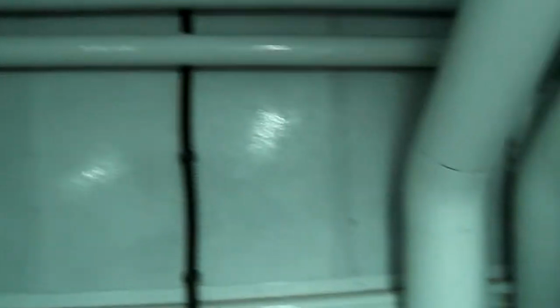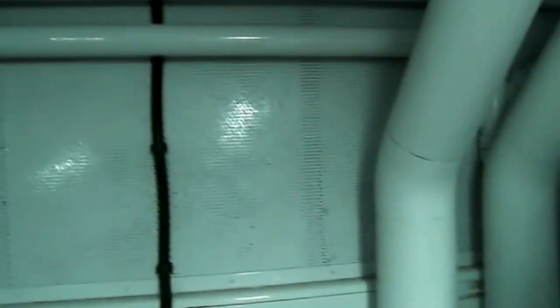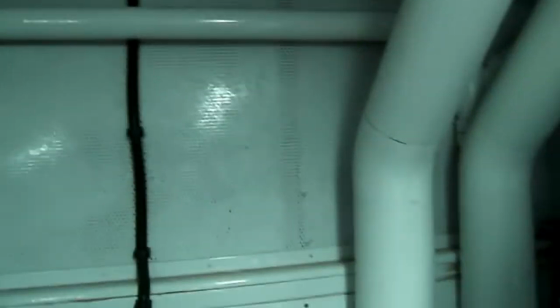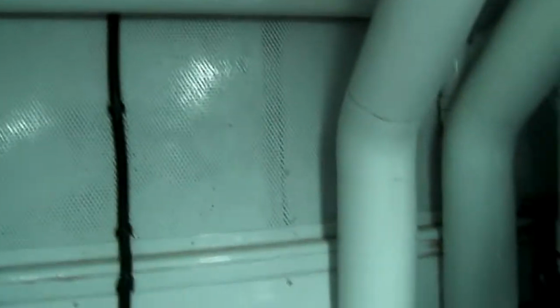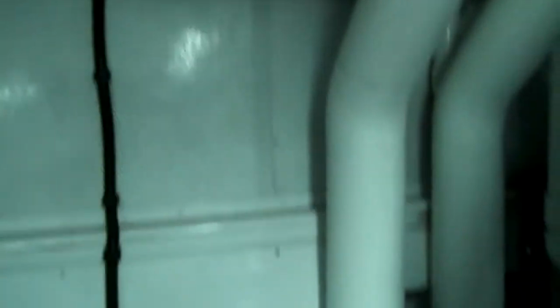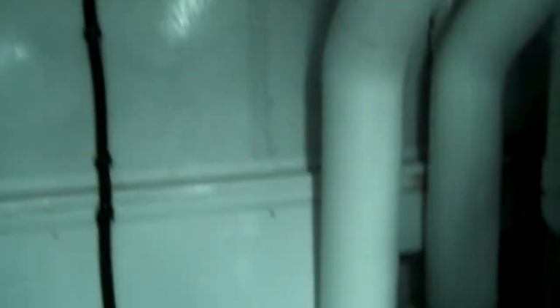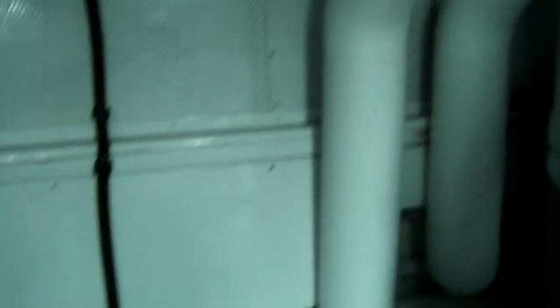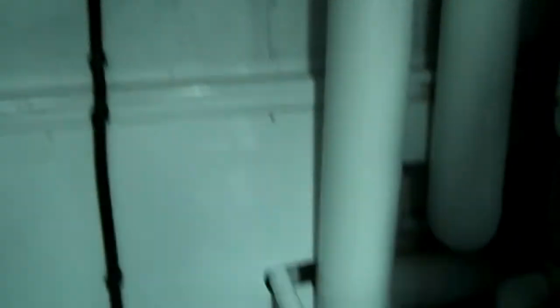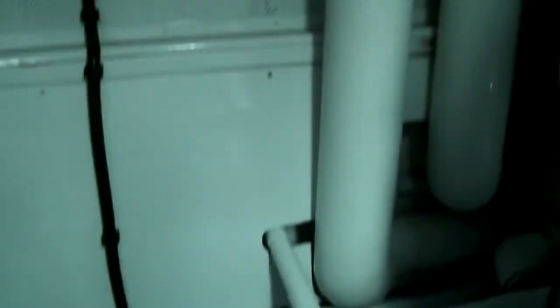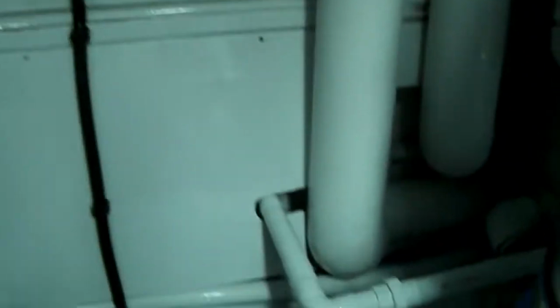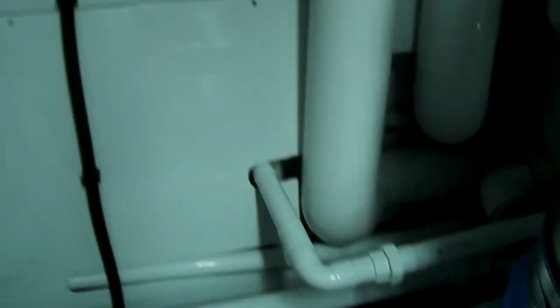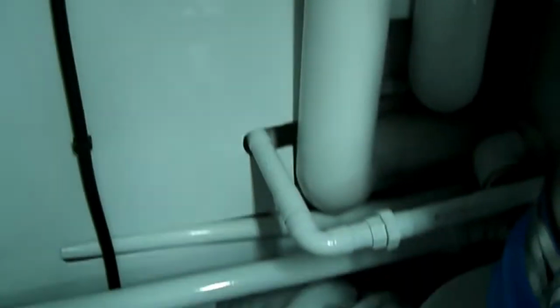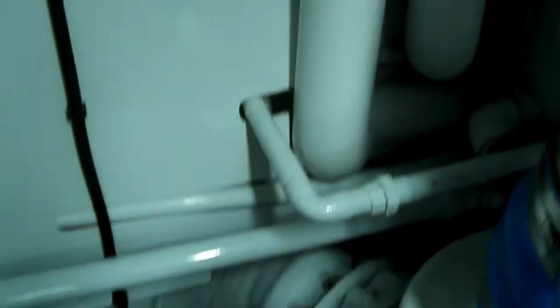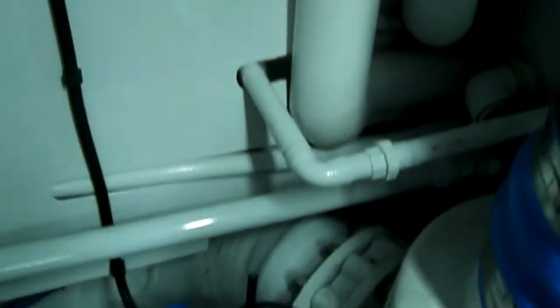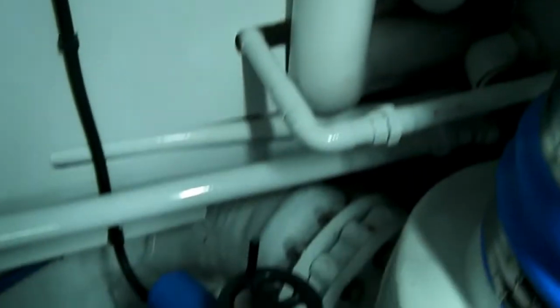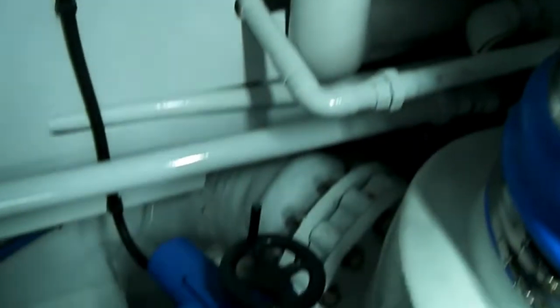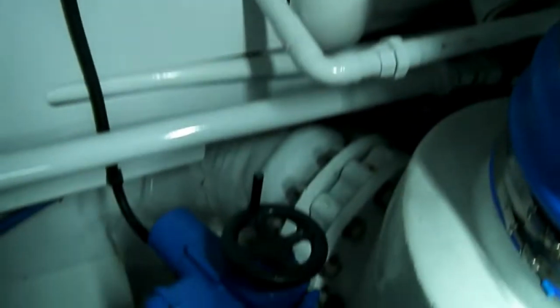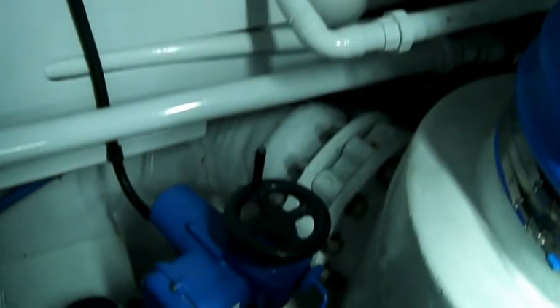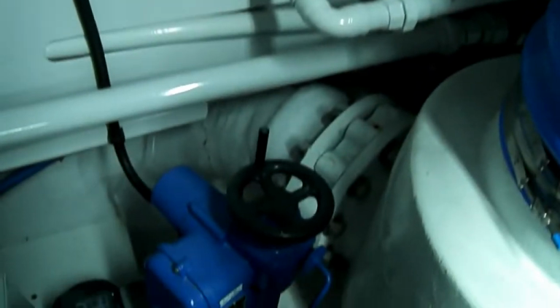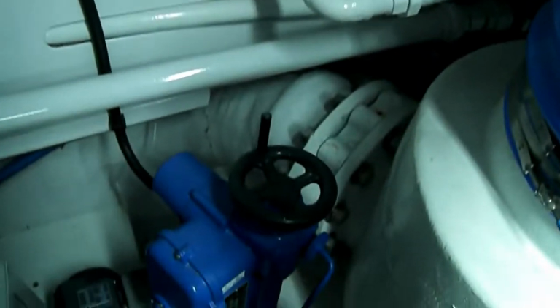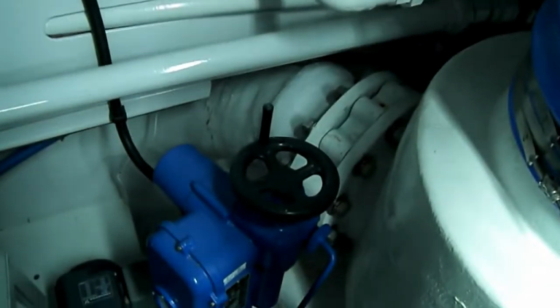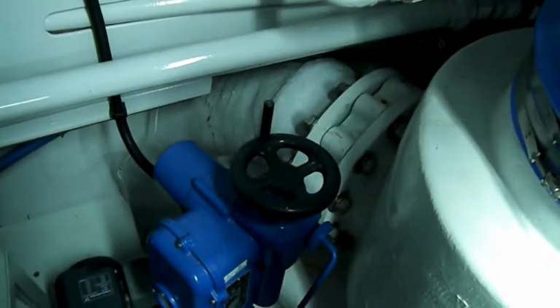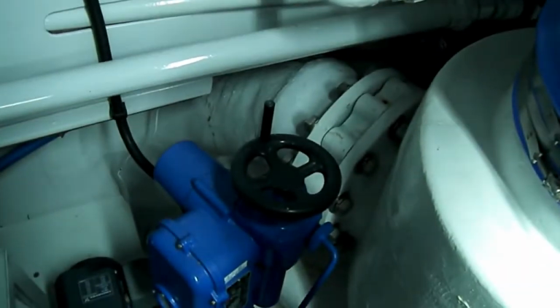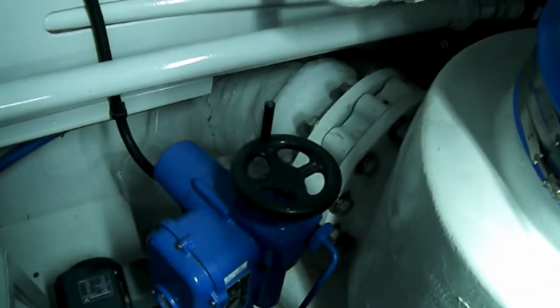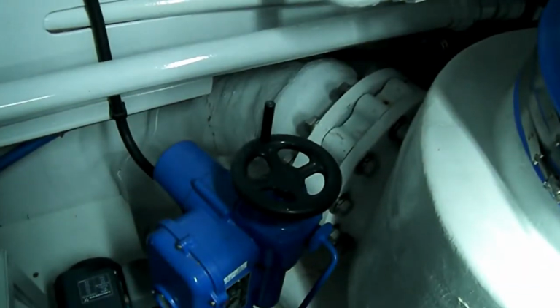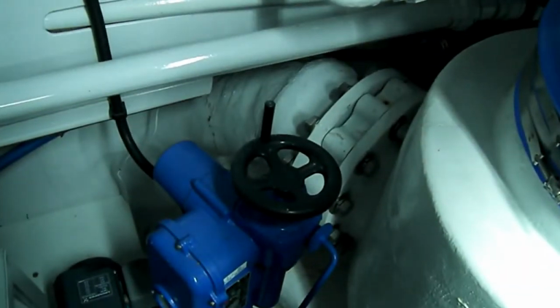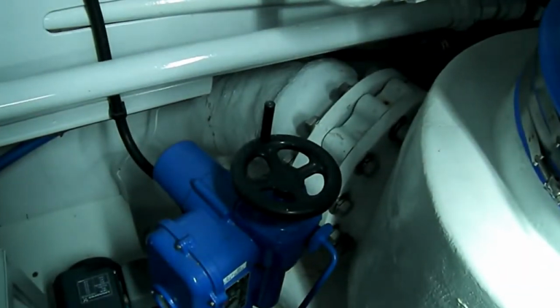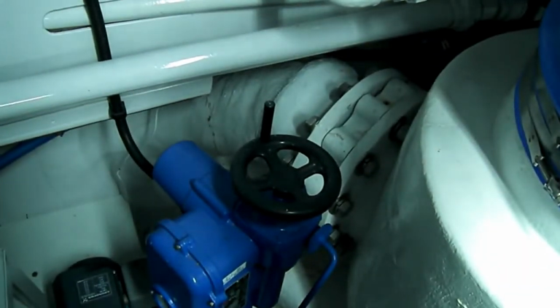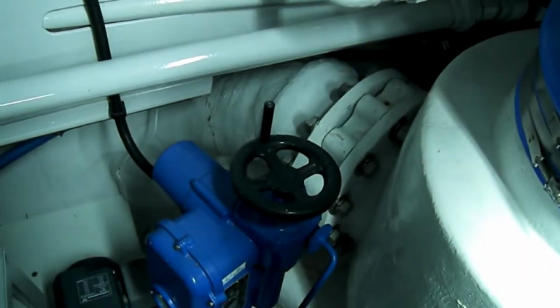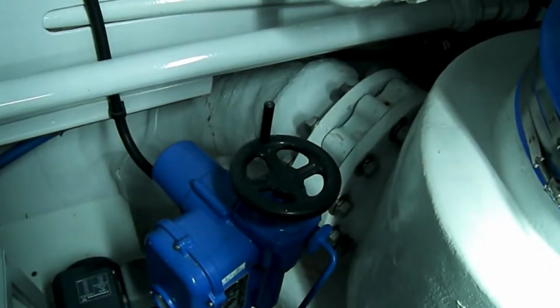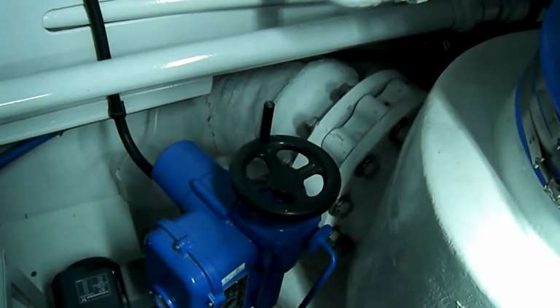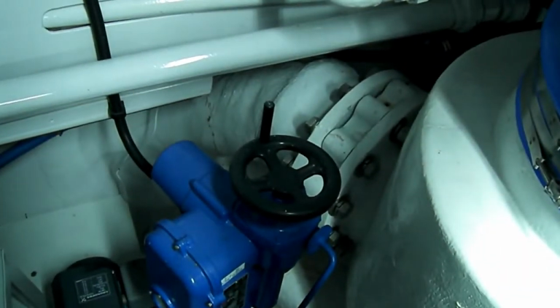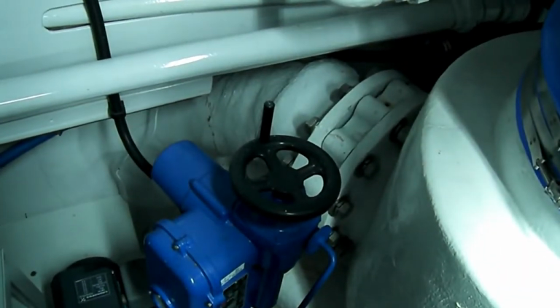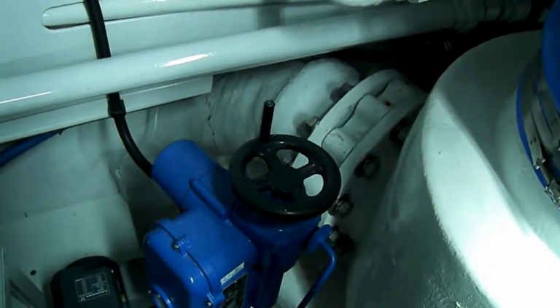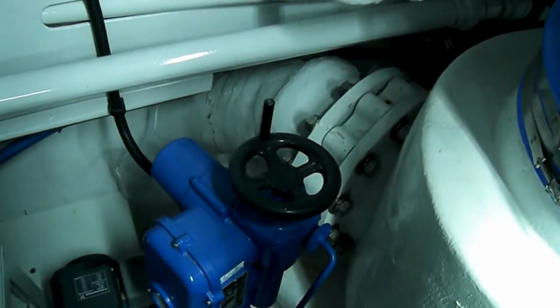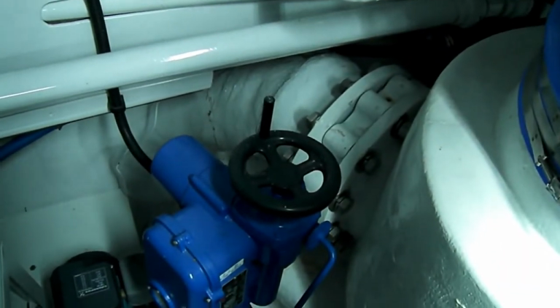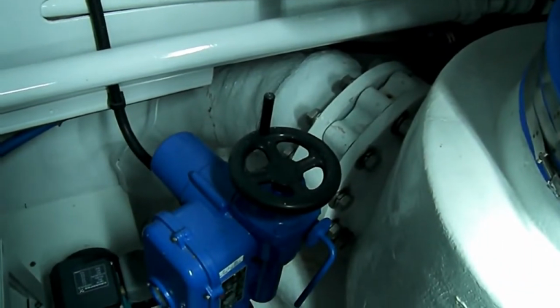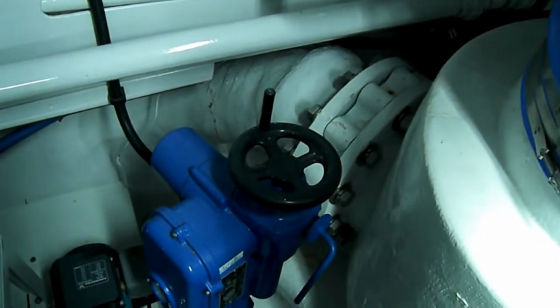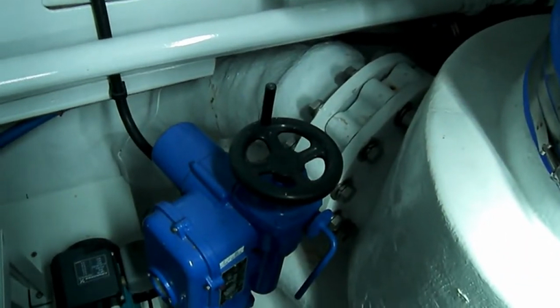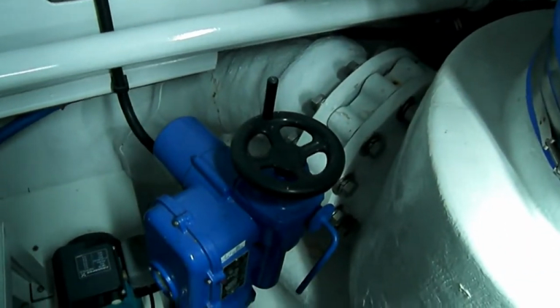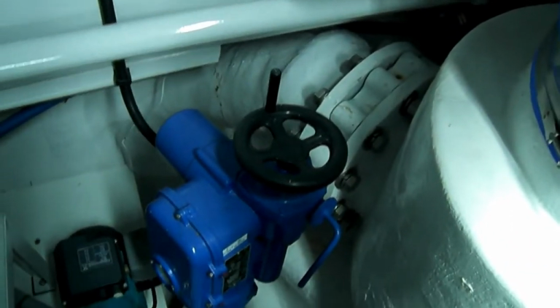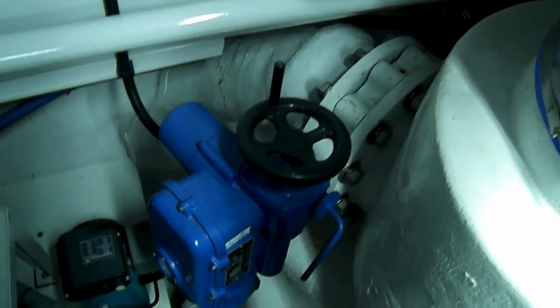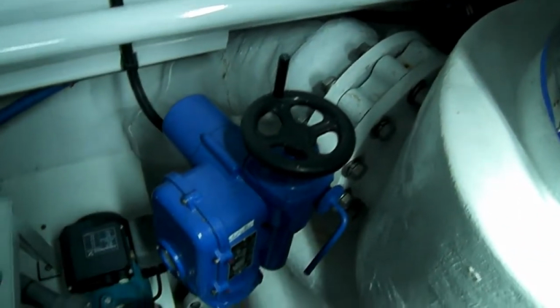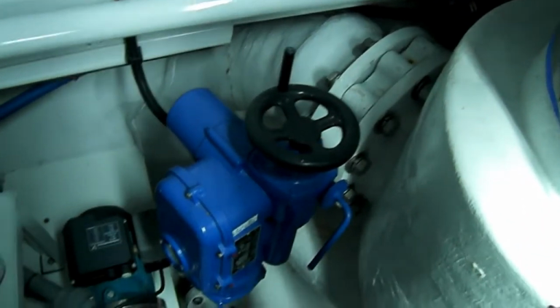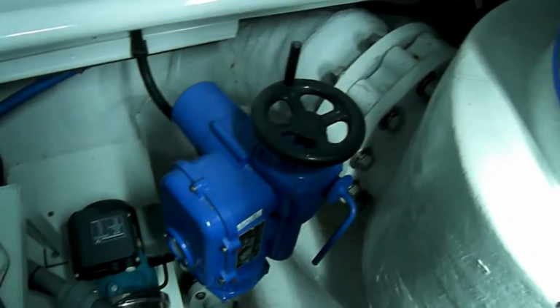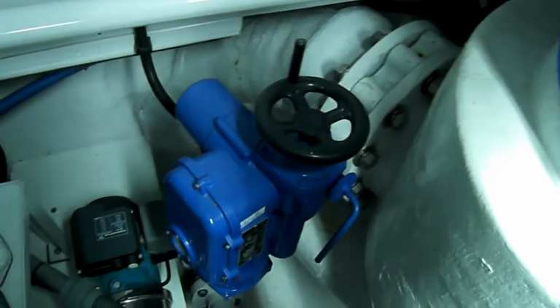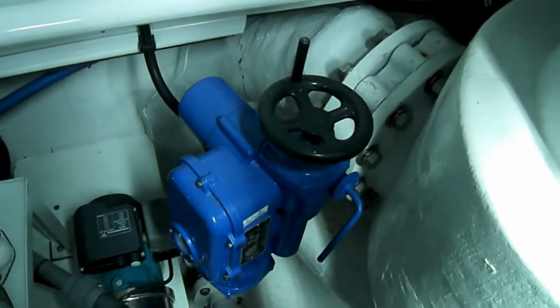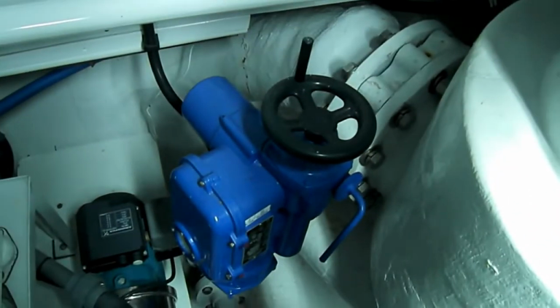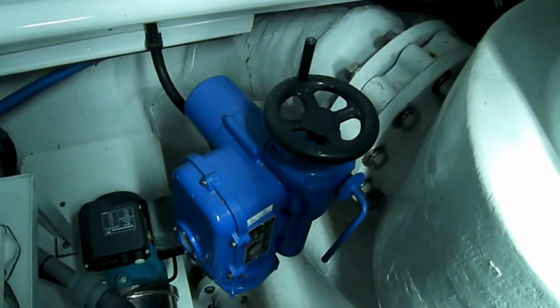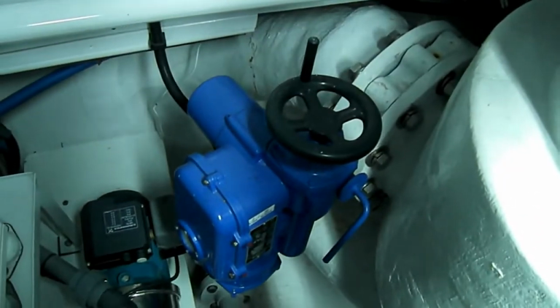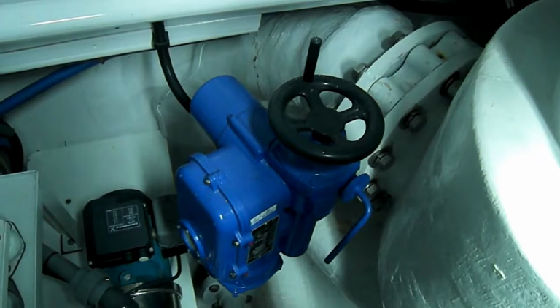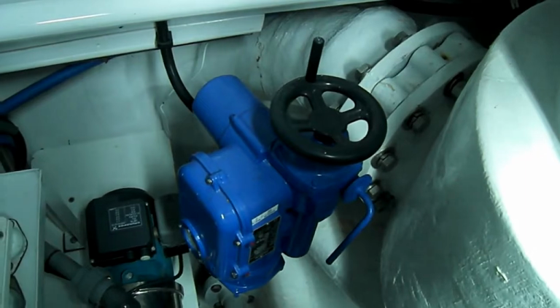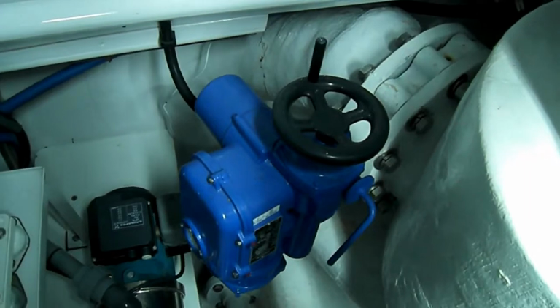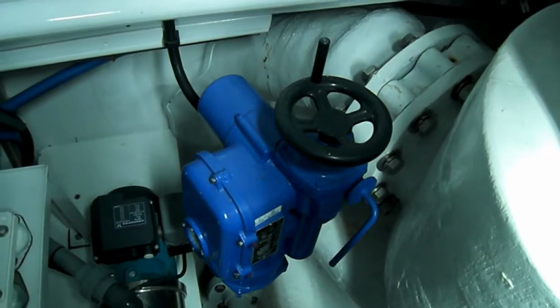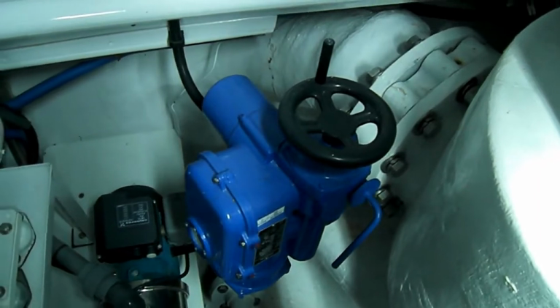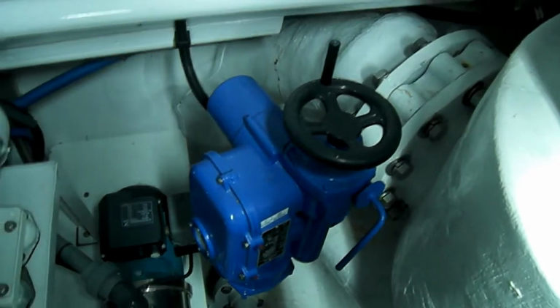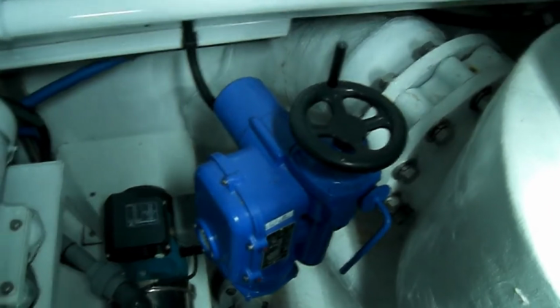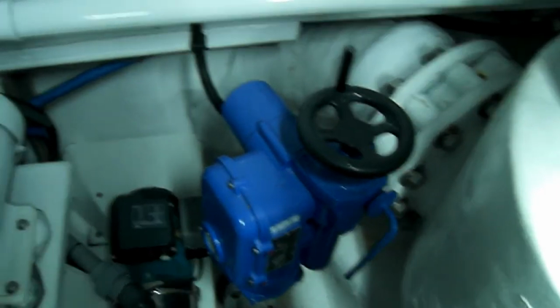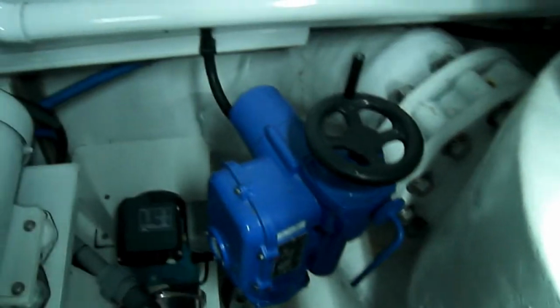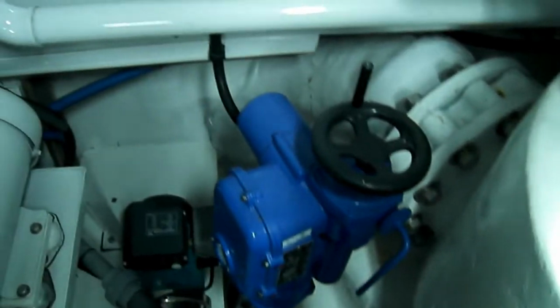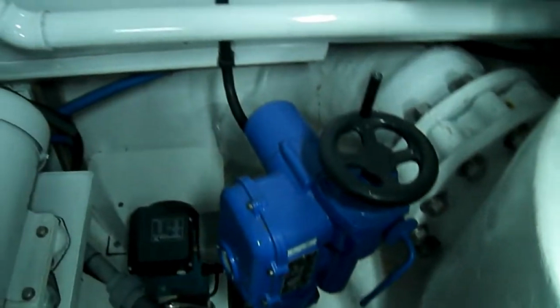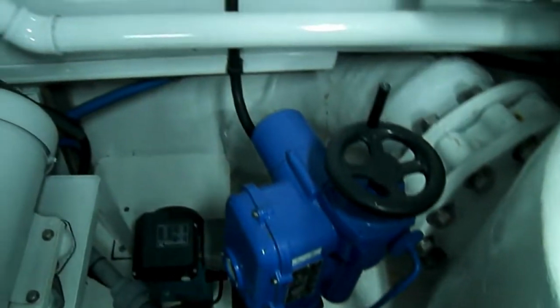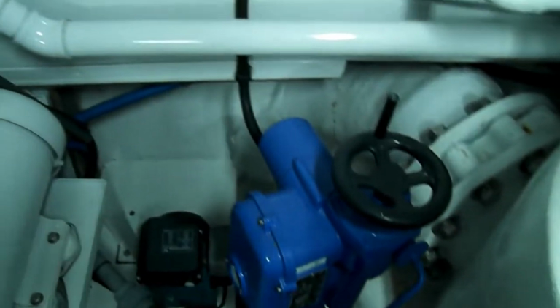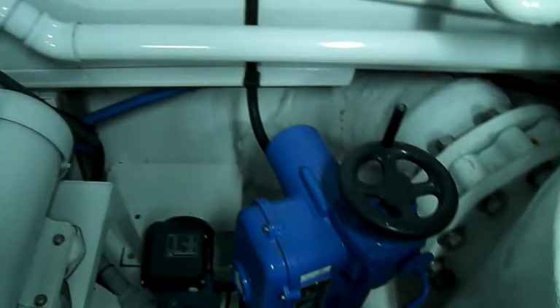And it will enter the box from the top and then head out the bottom.